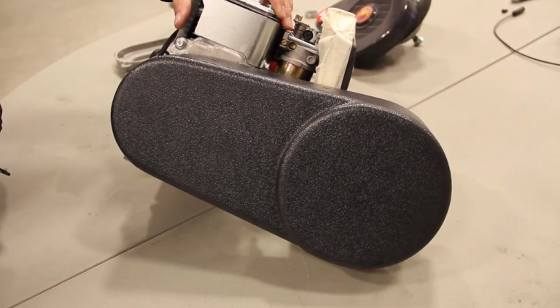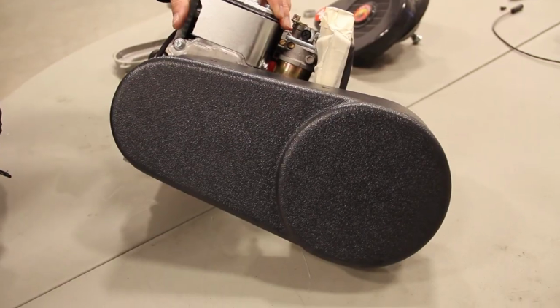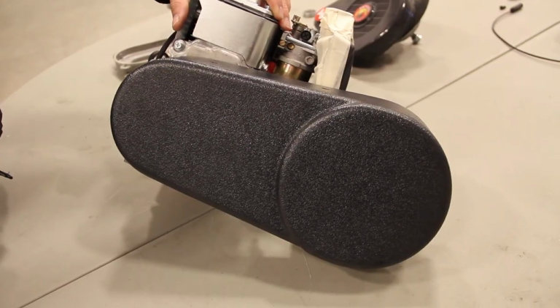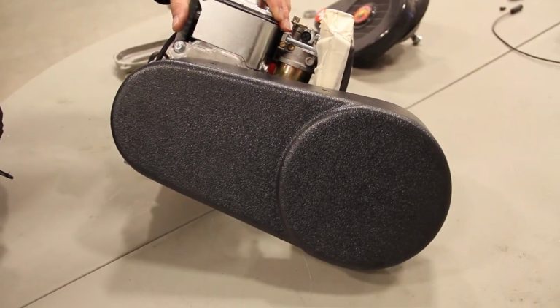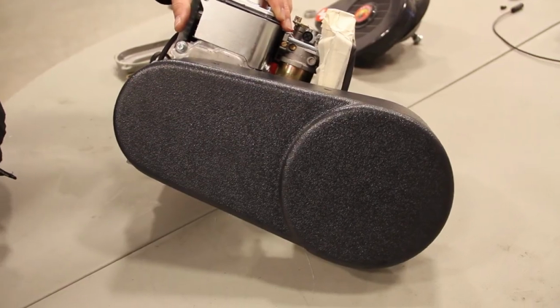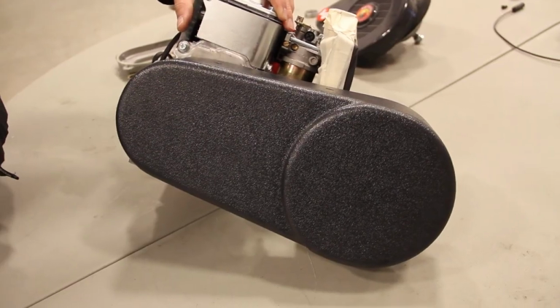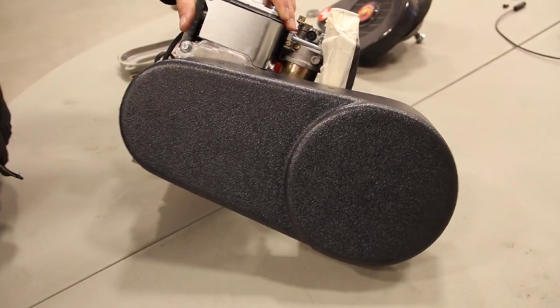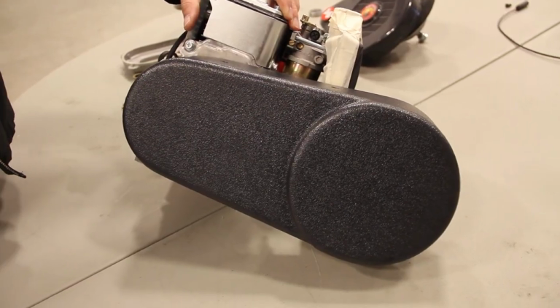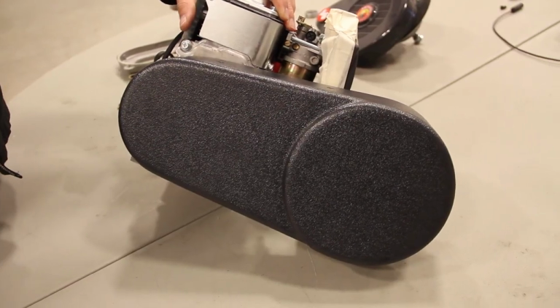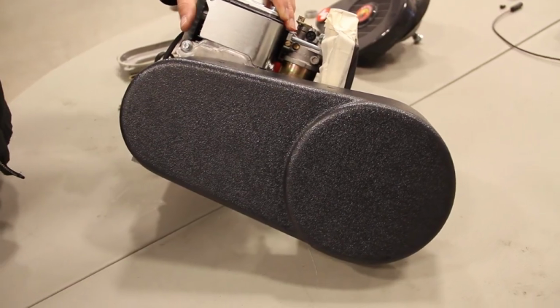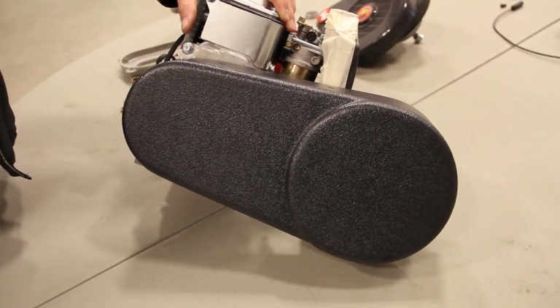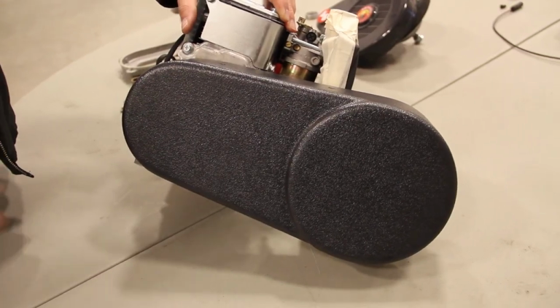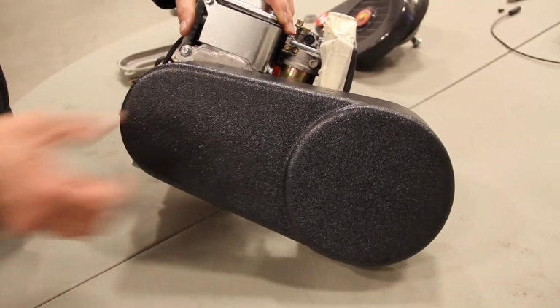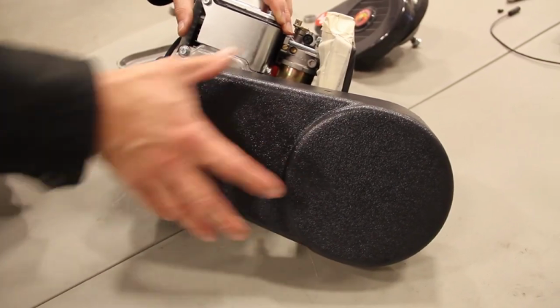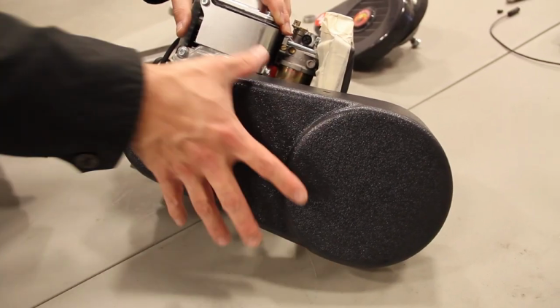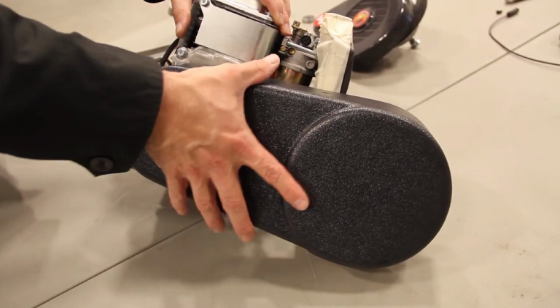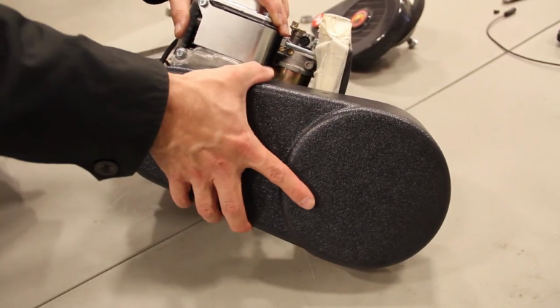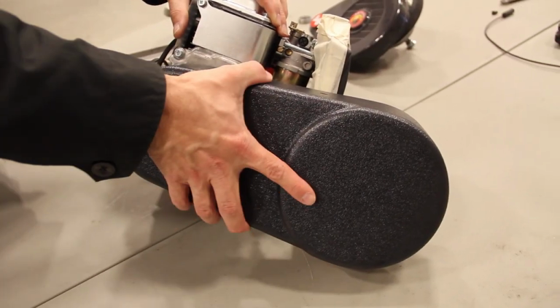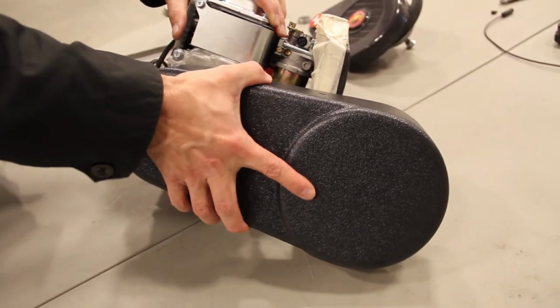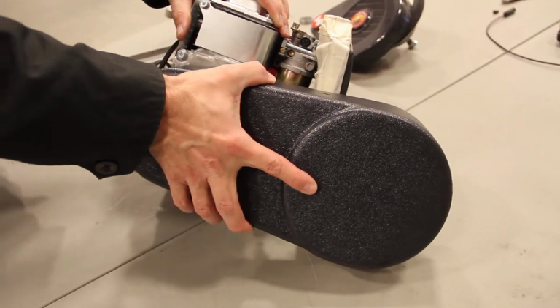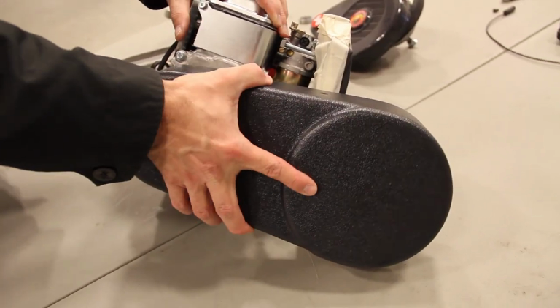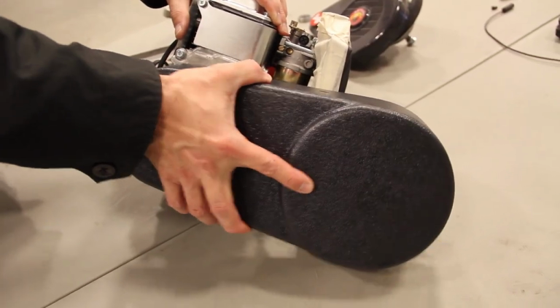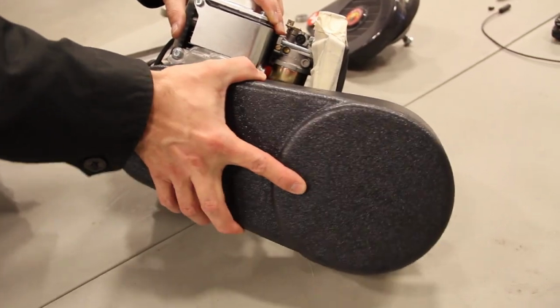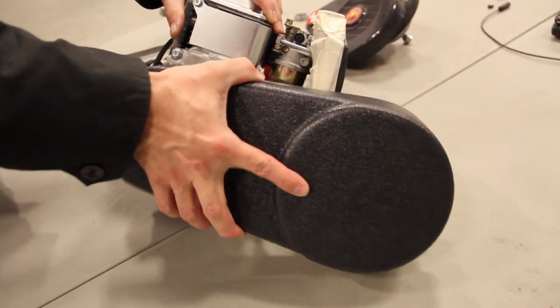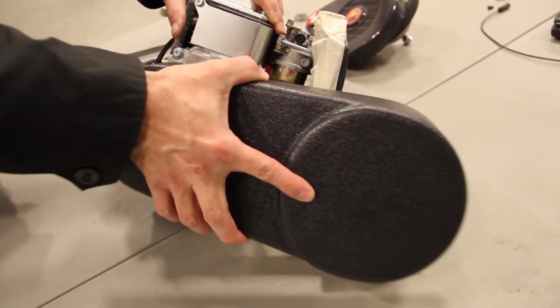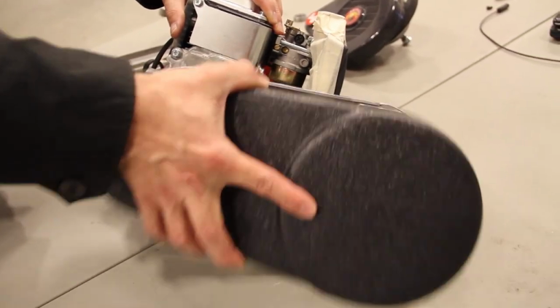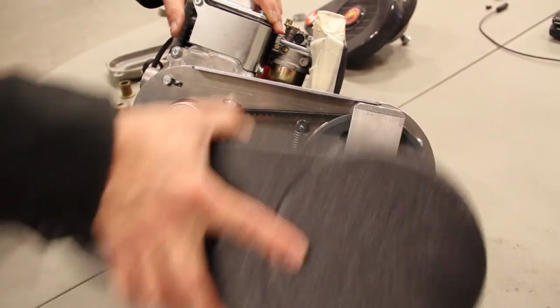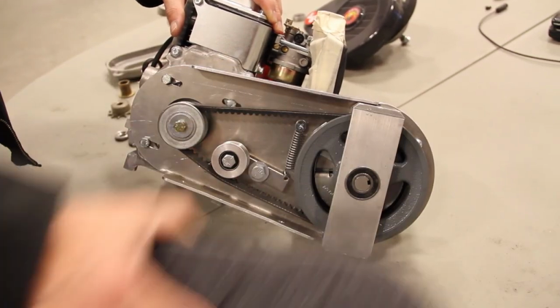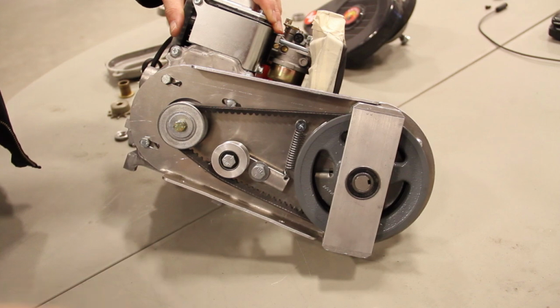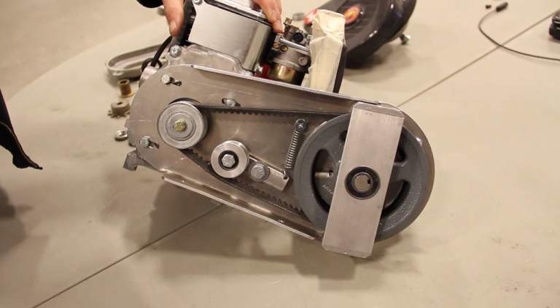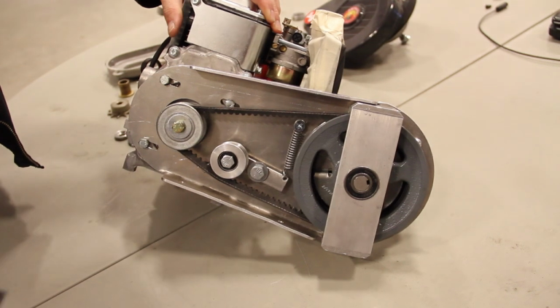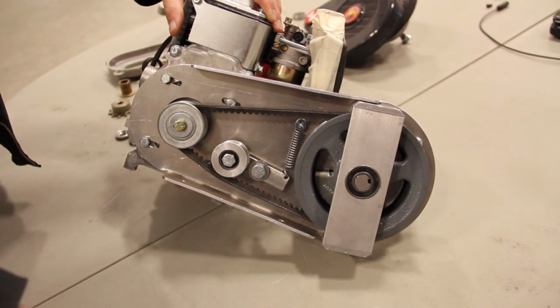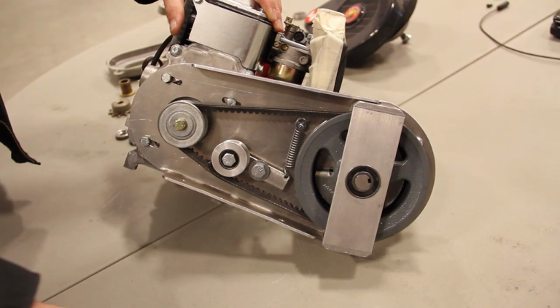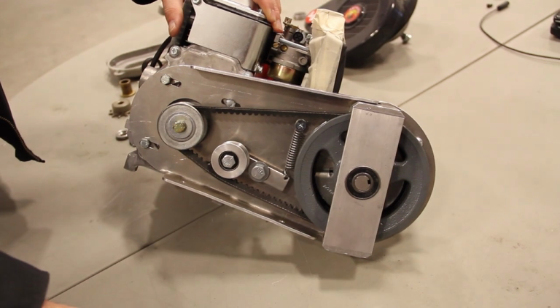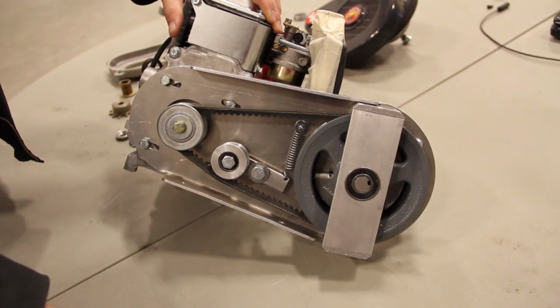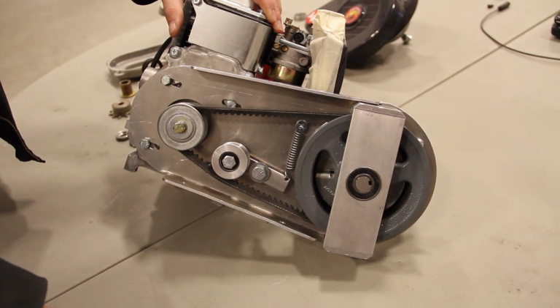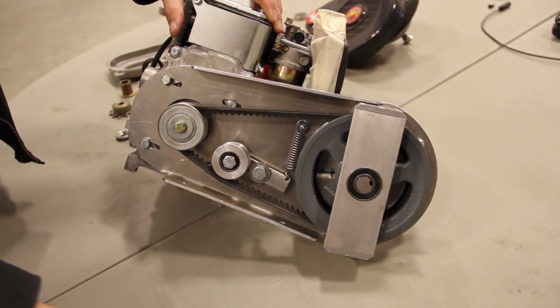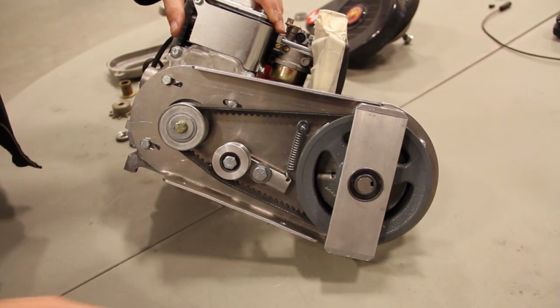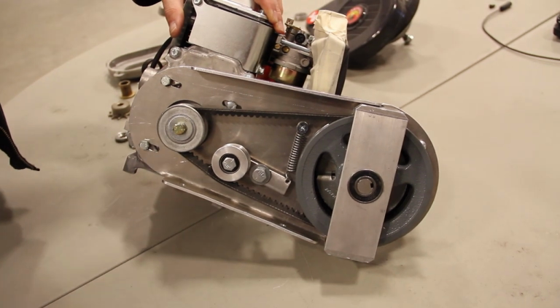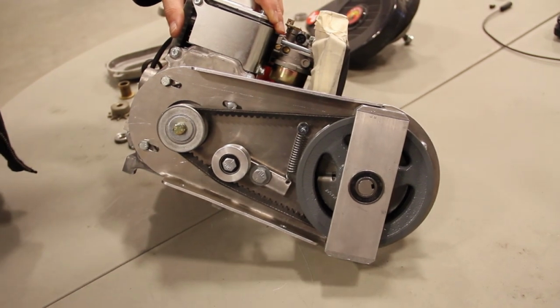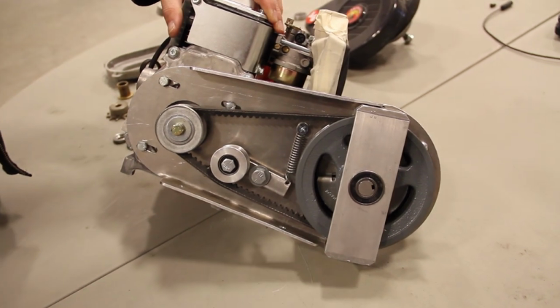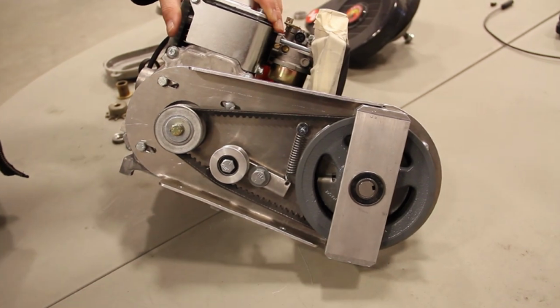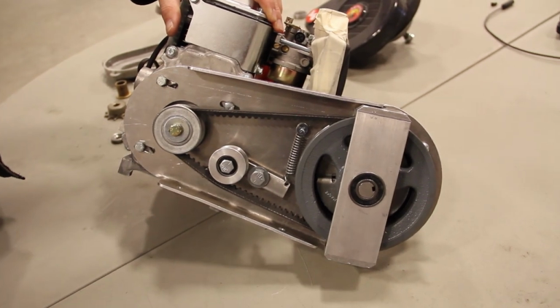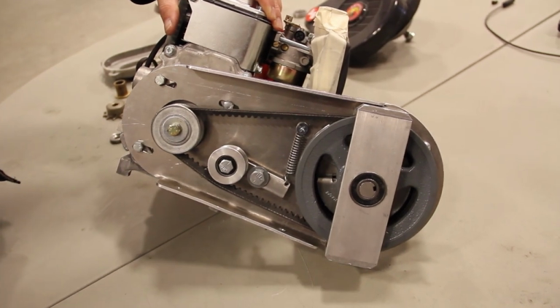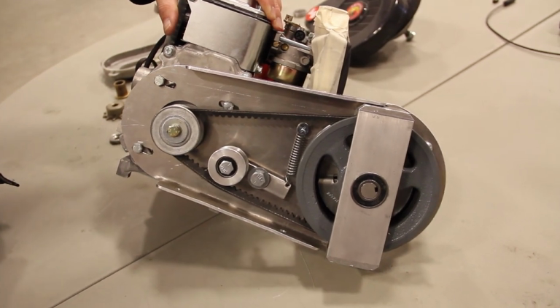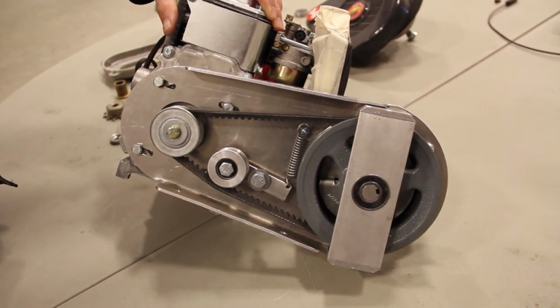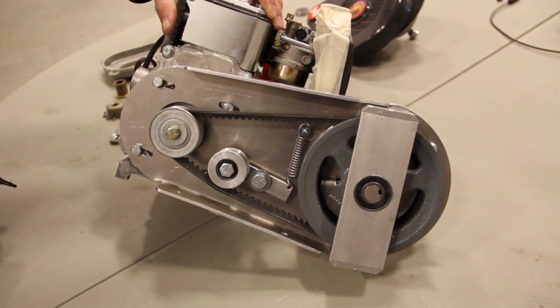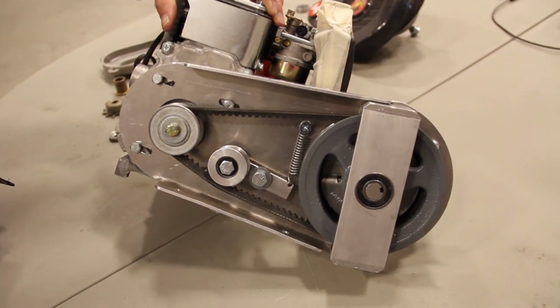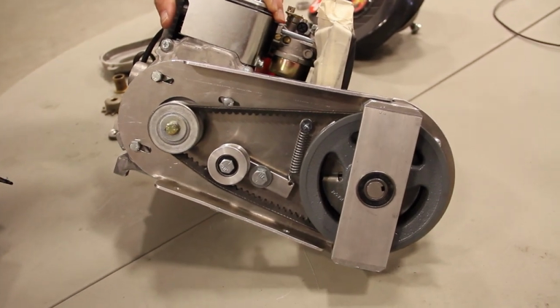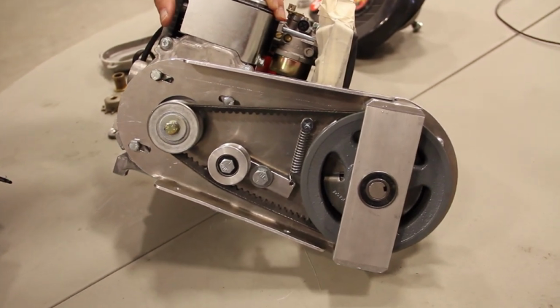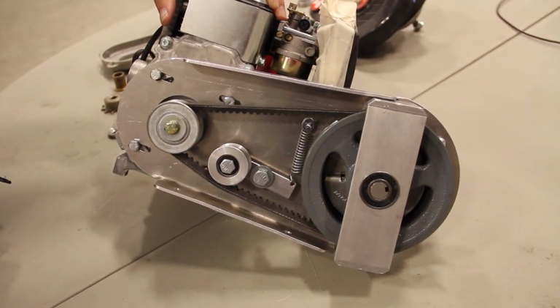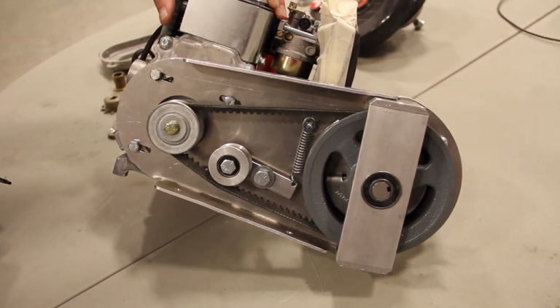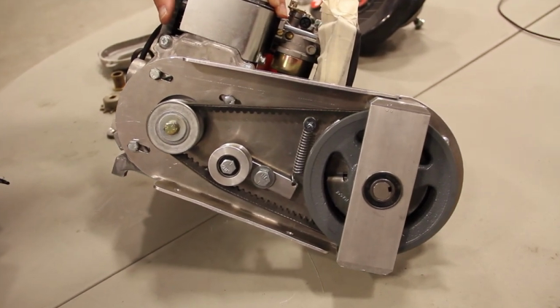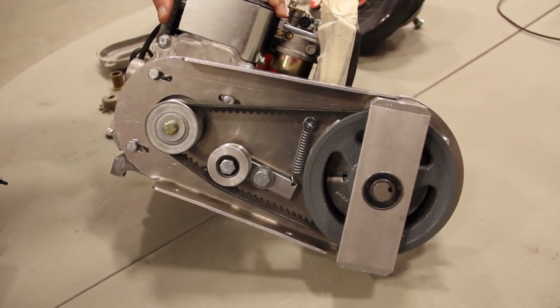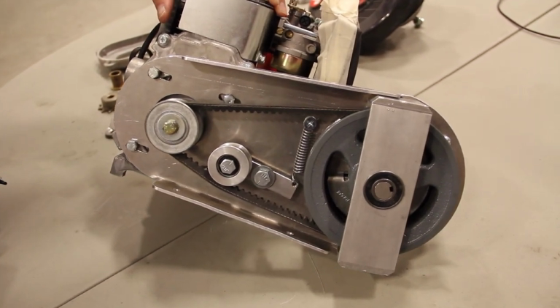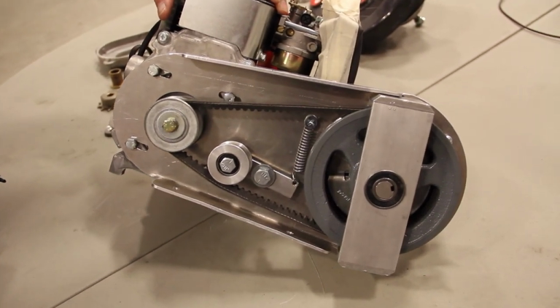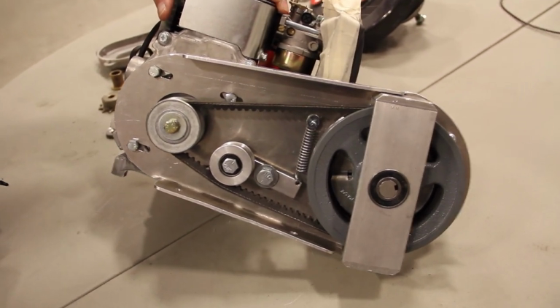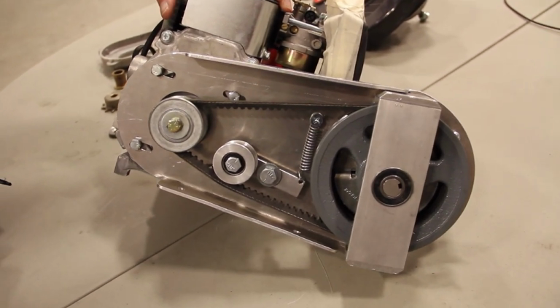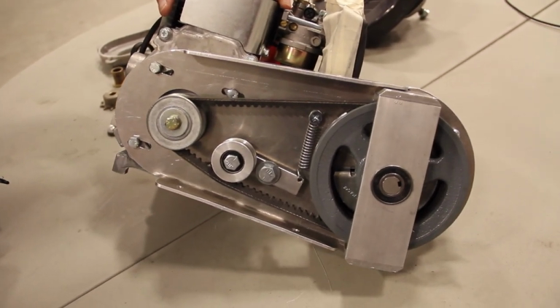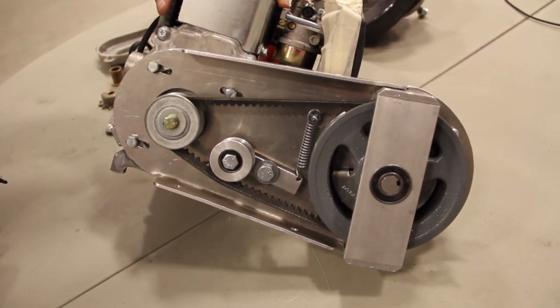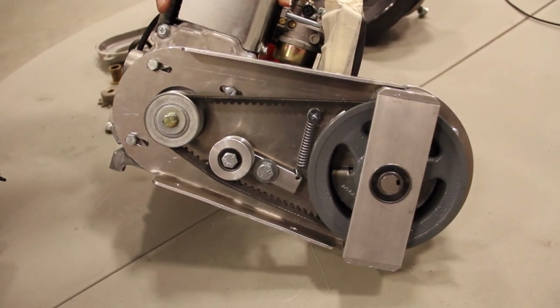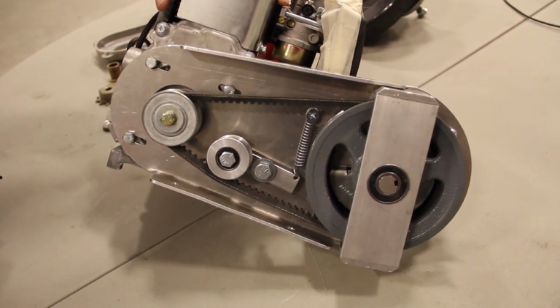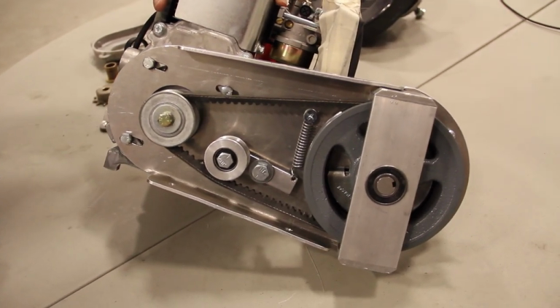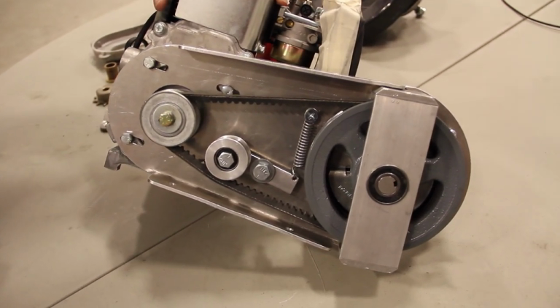You can see the cover here, and underneath you can see the drive itself. It's using a V-belt. It's actually very nicely made.